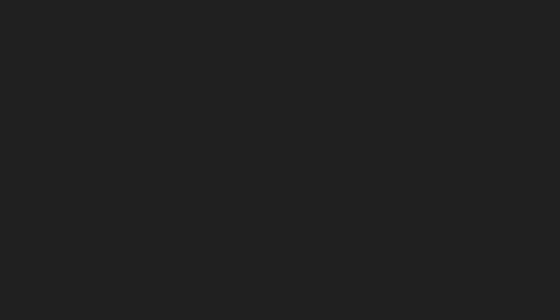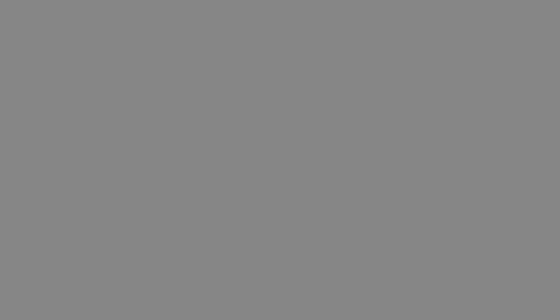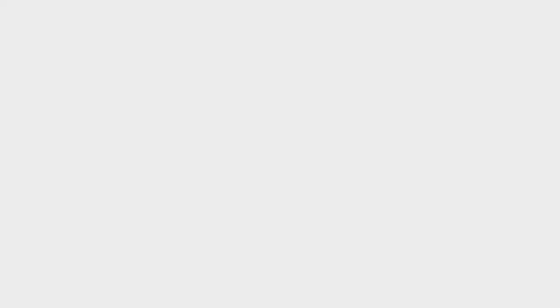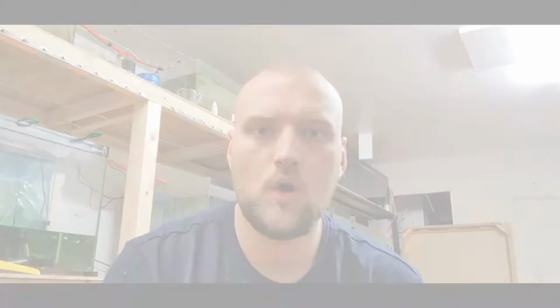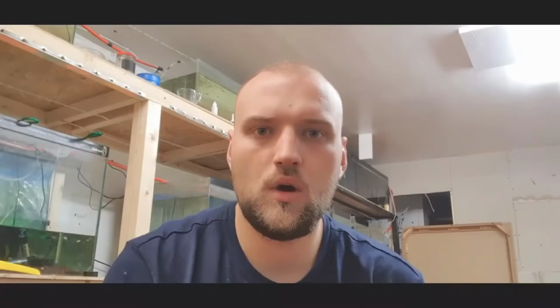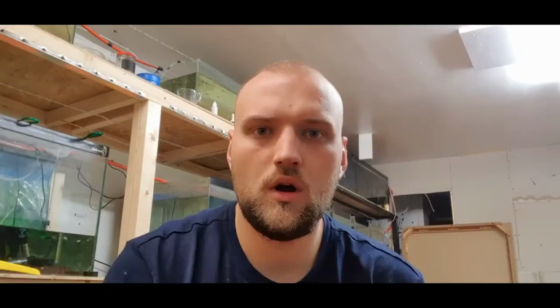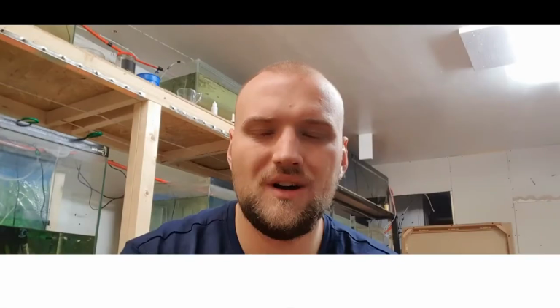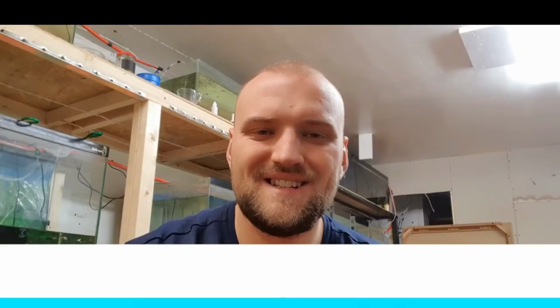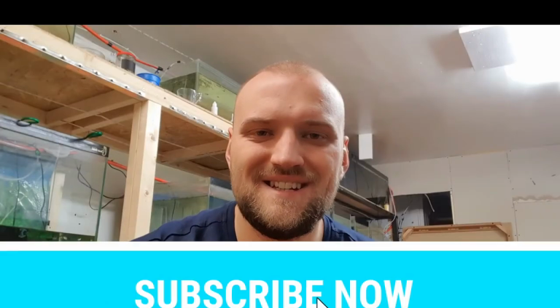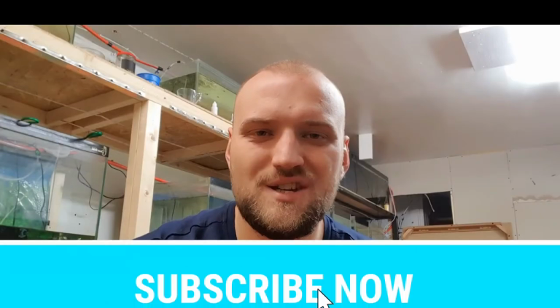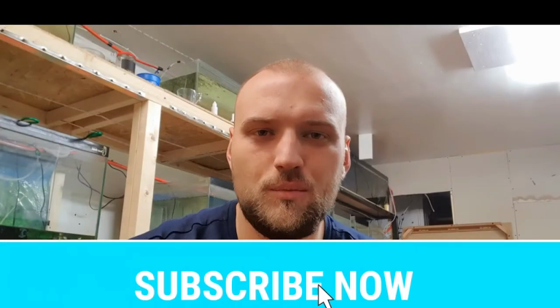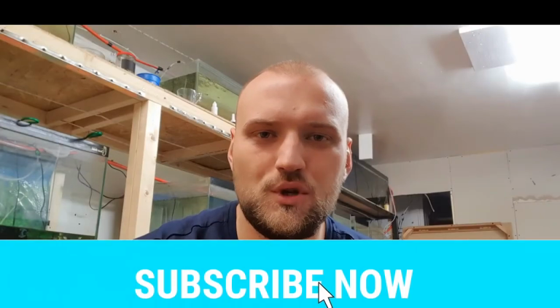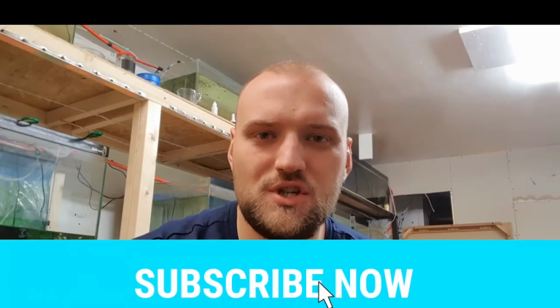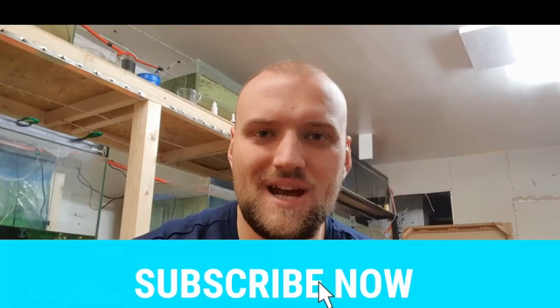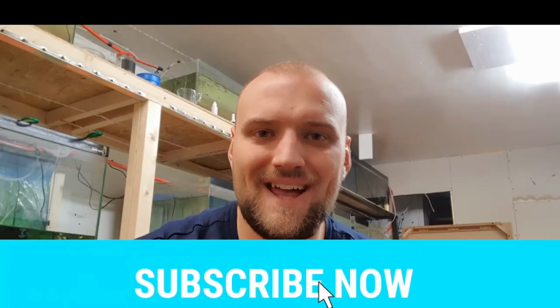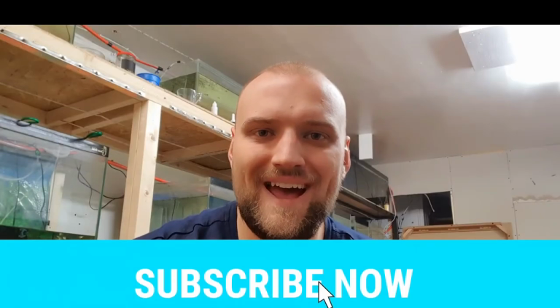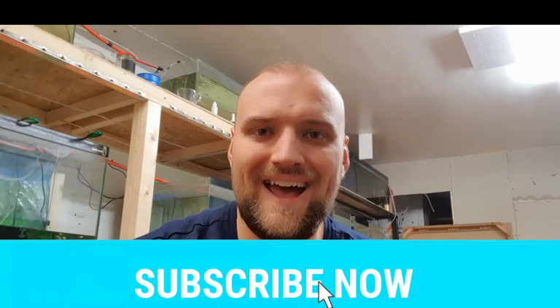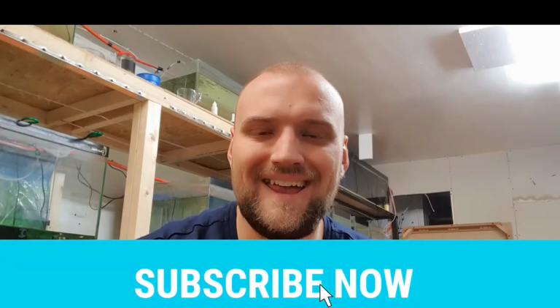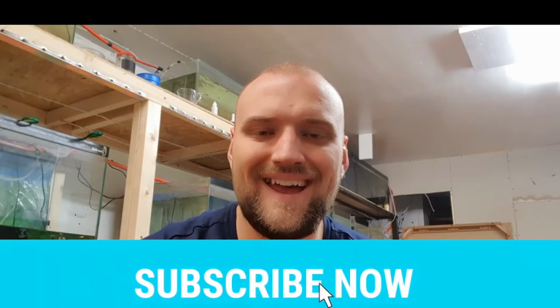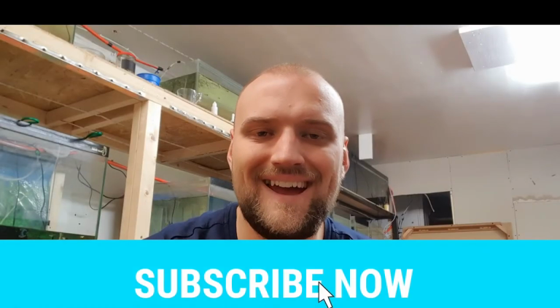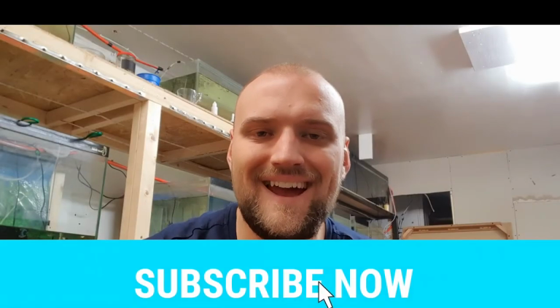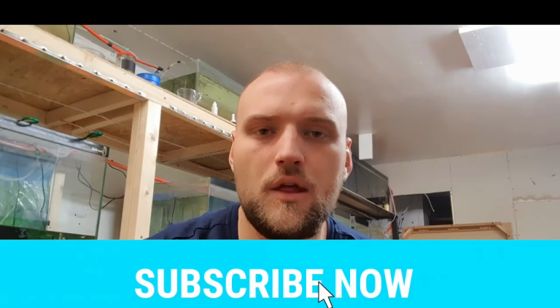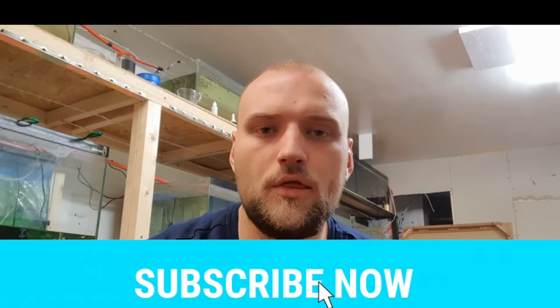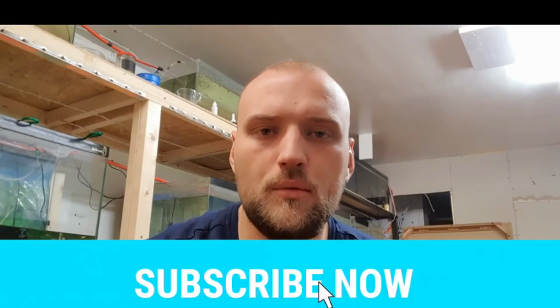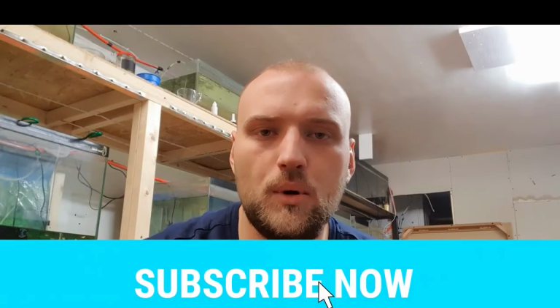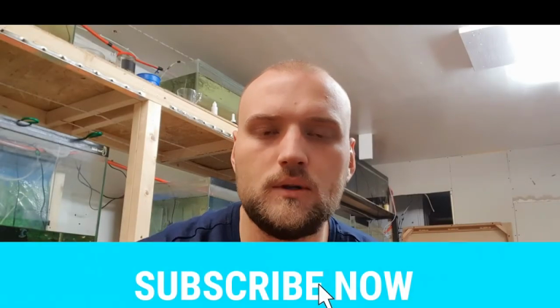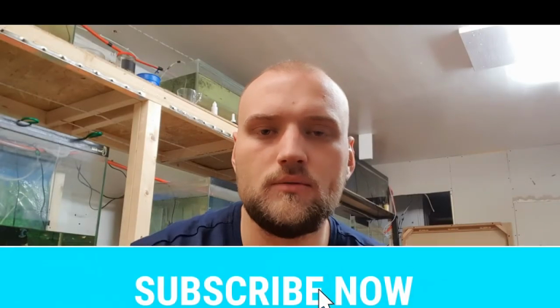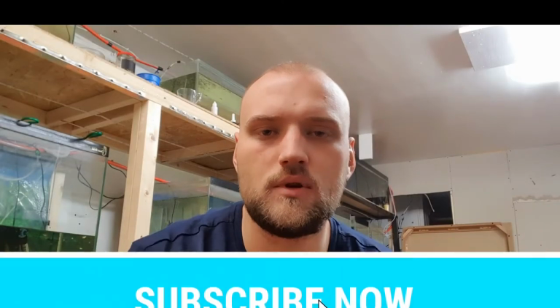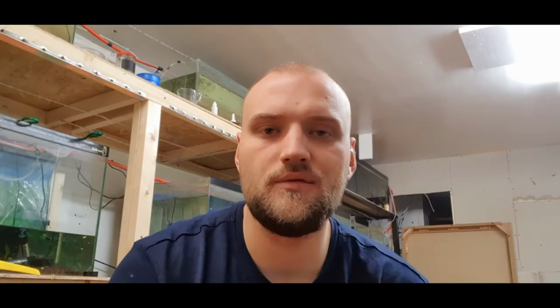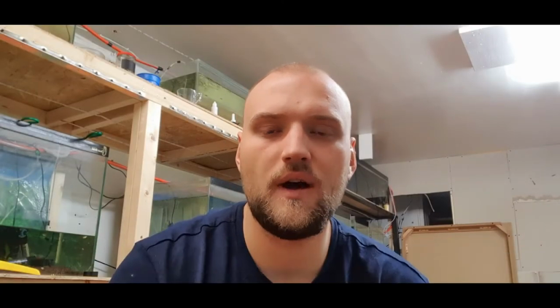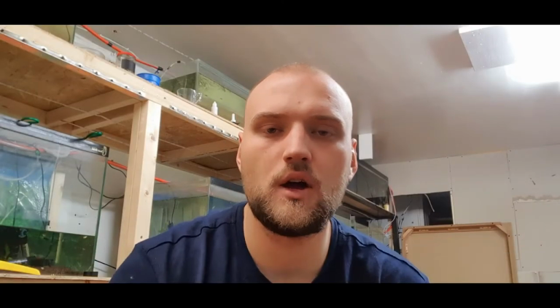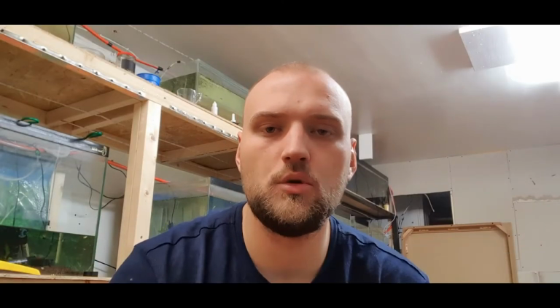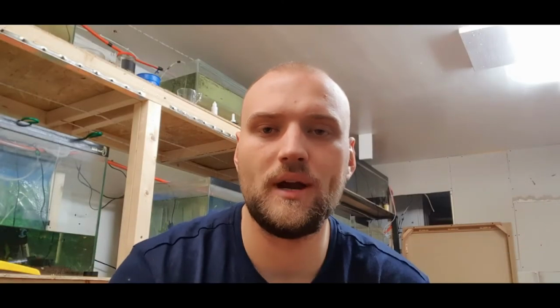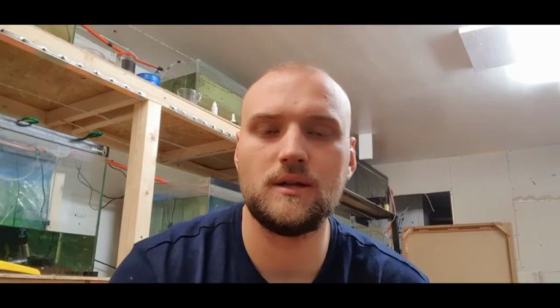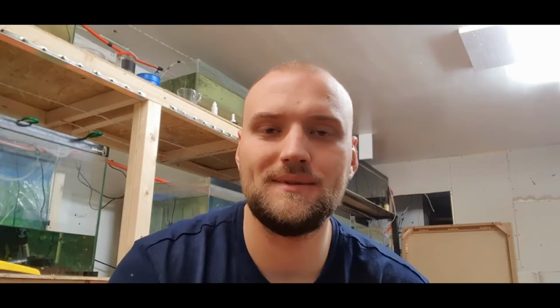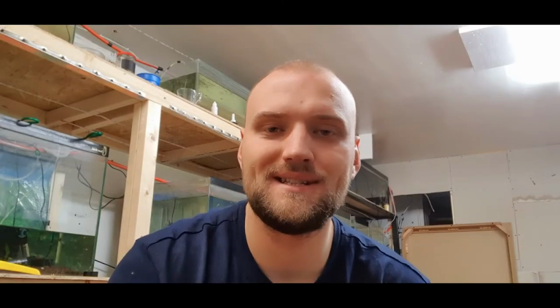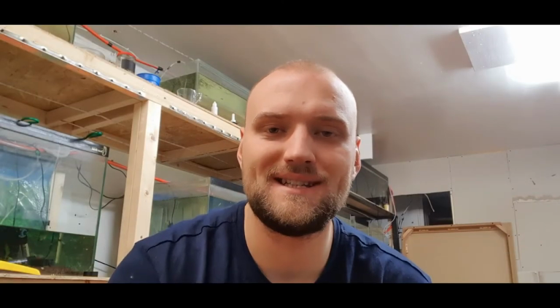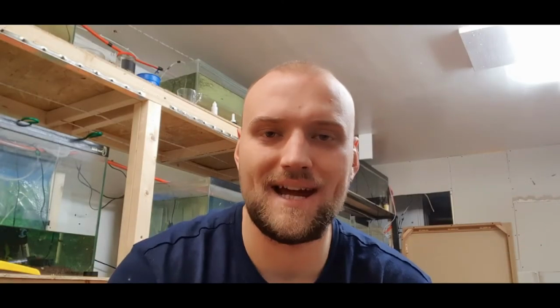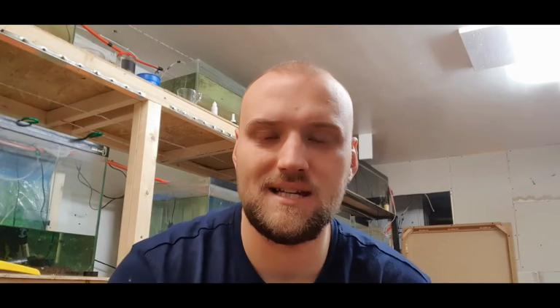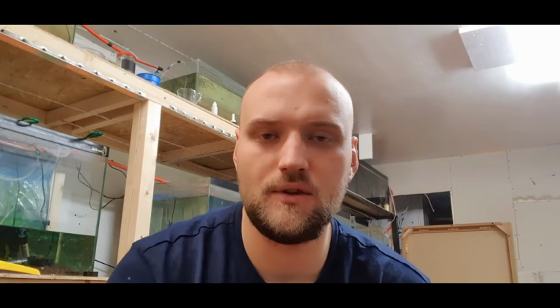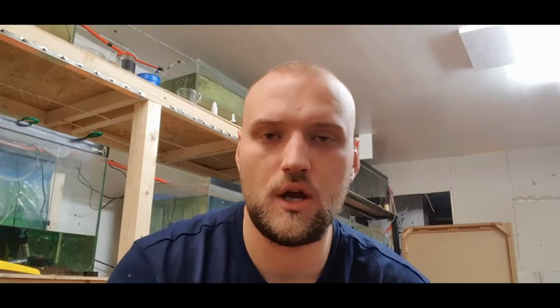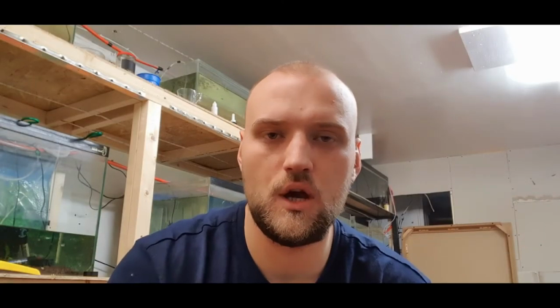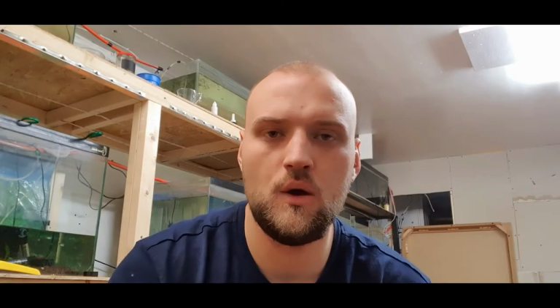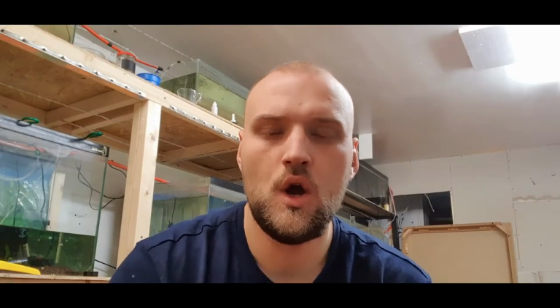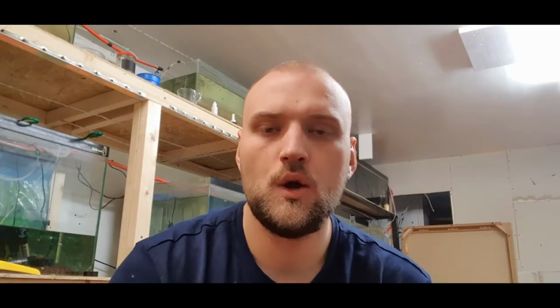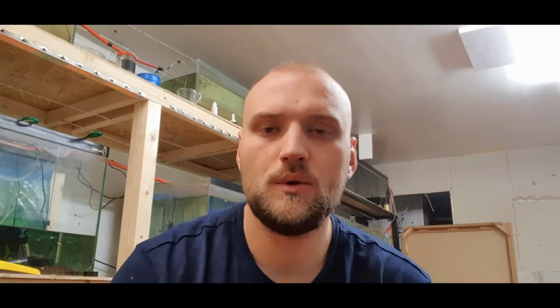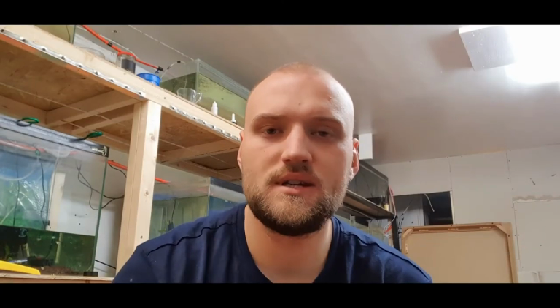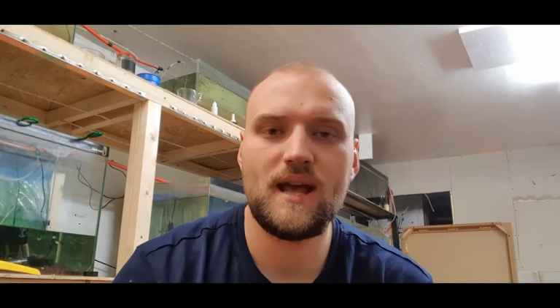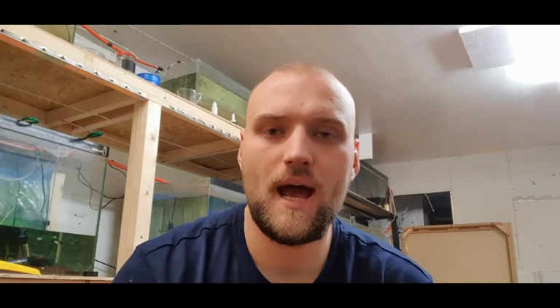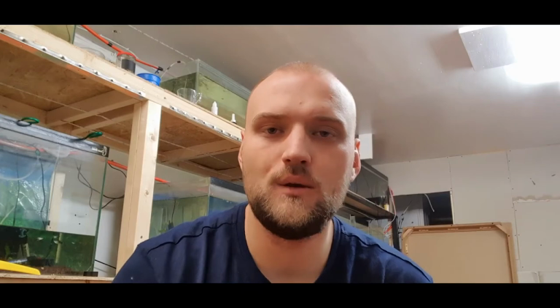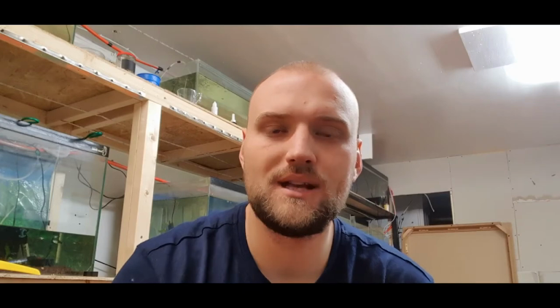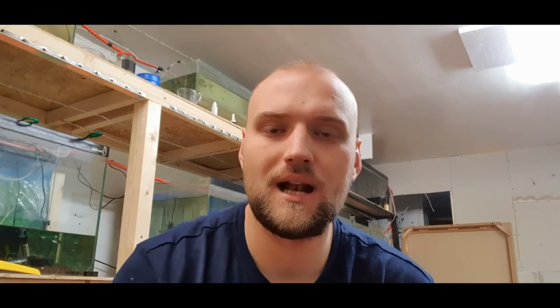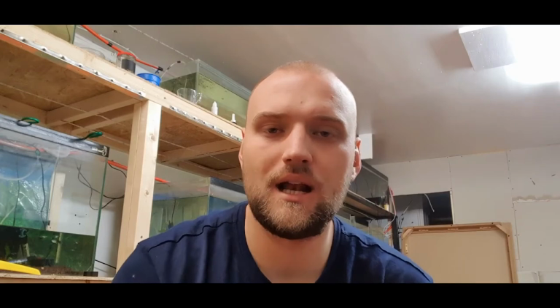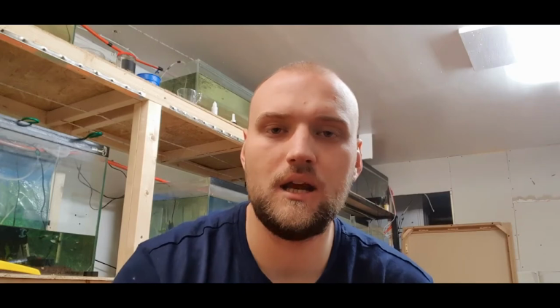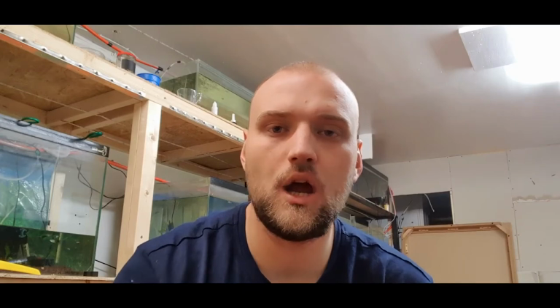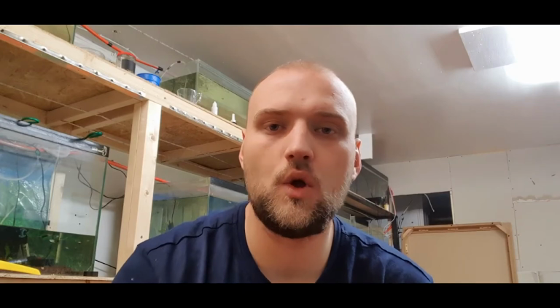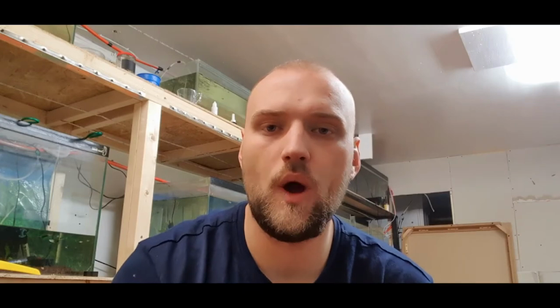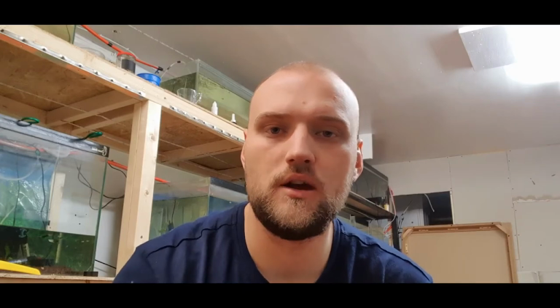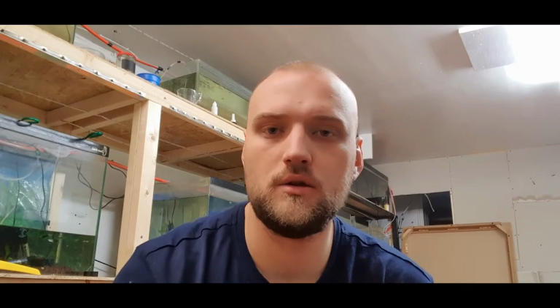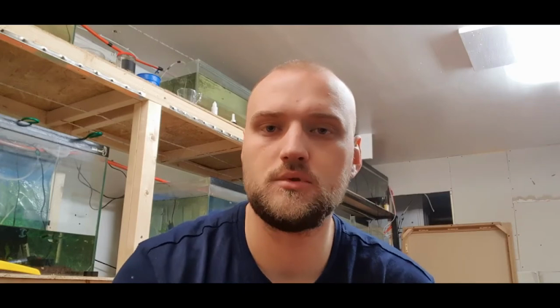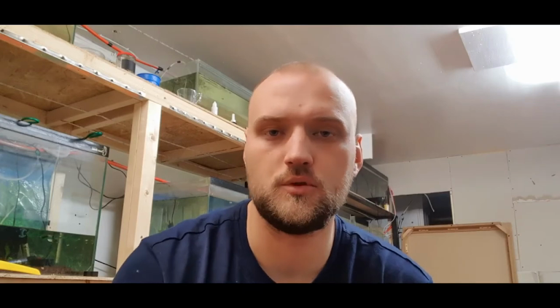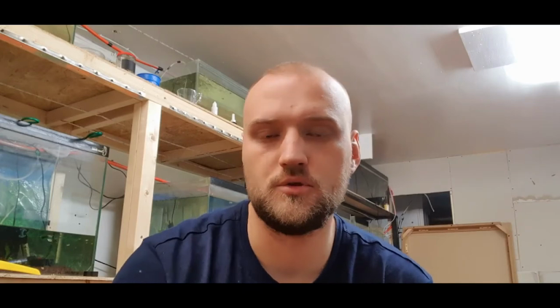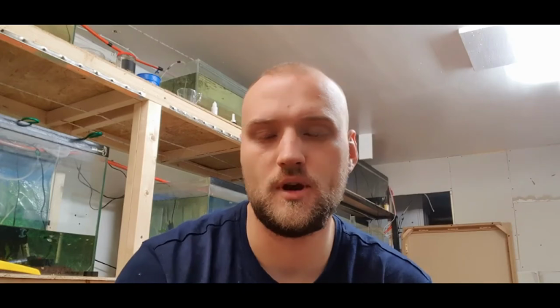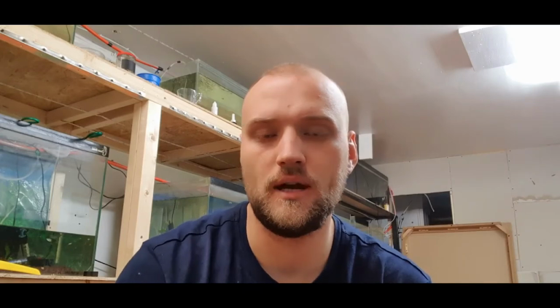Hey guys, it's your boy Jack, aka The Balding Reefer, coming at you with today's video which is how to clean aquarium substrate.